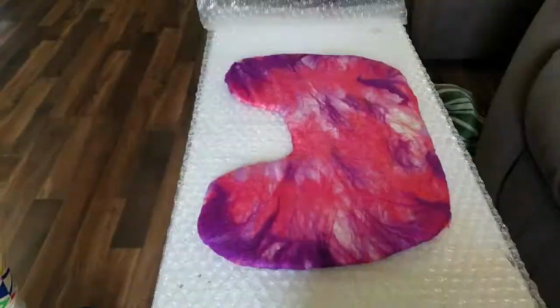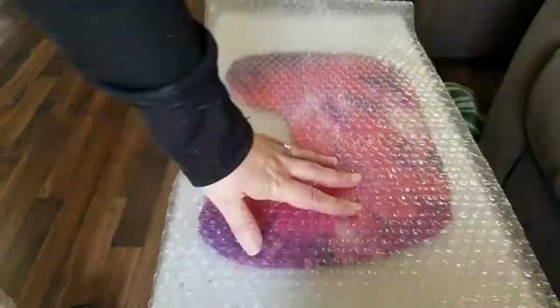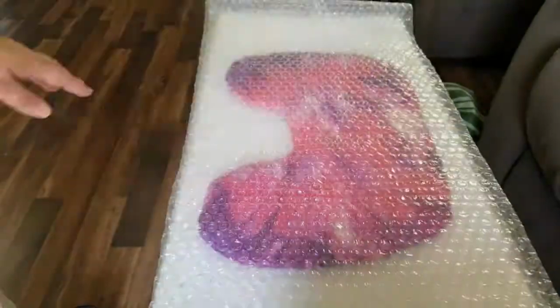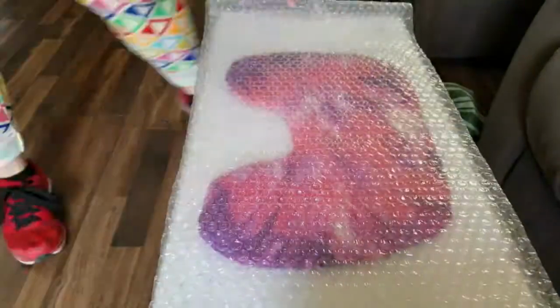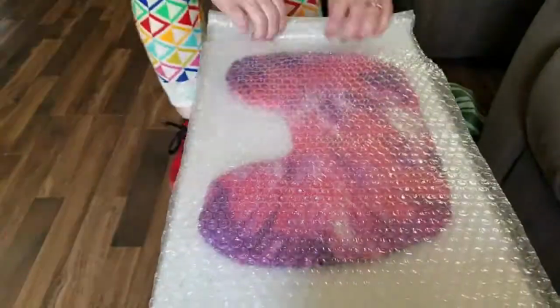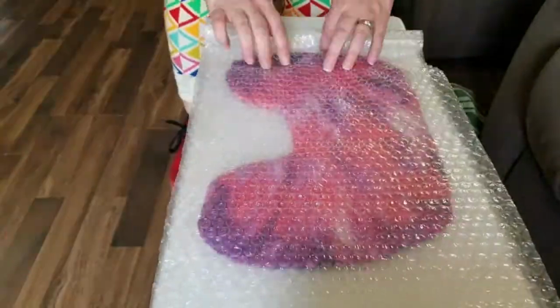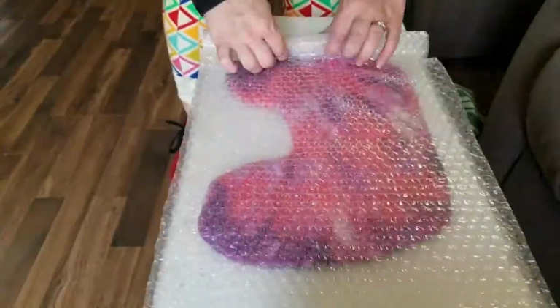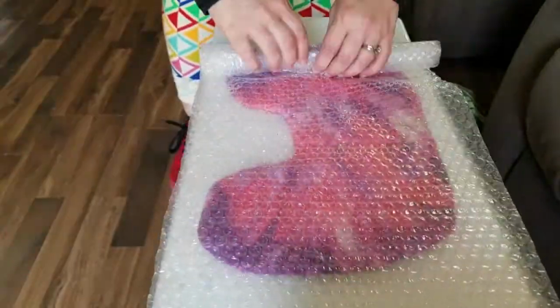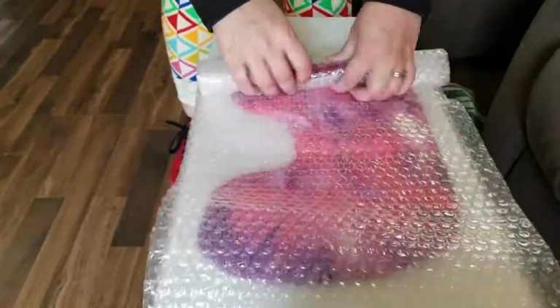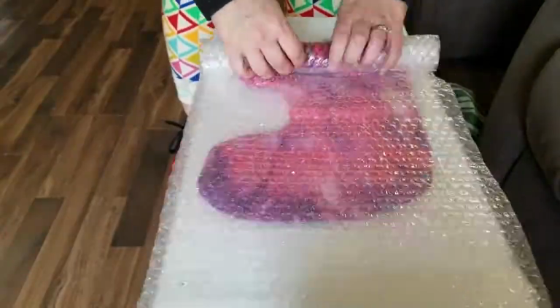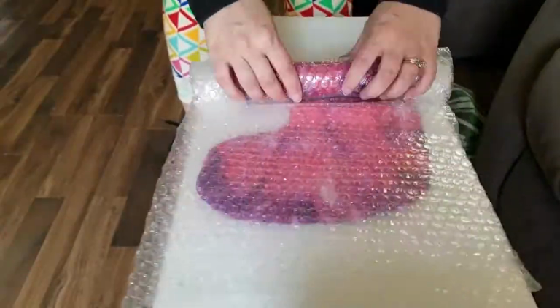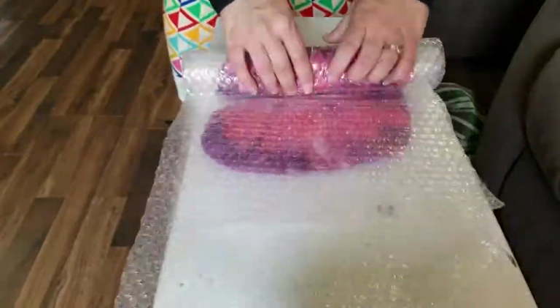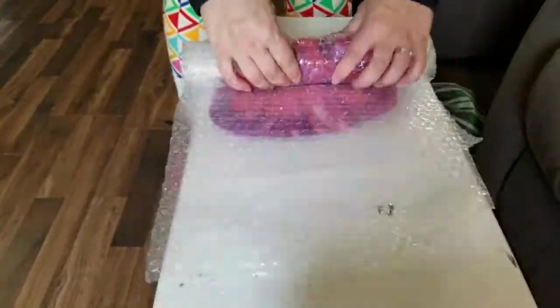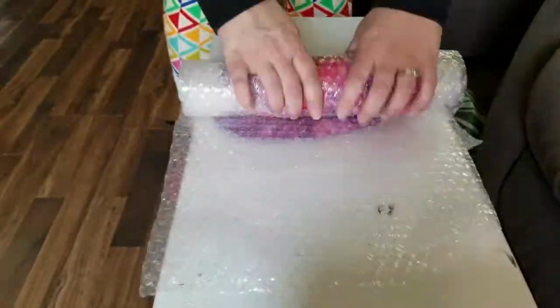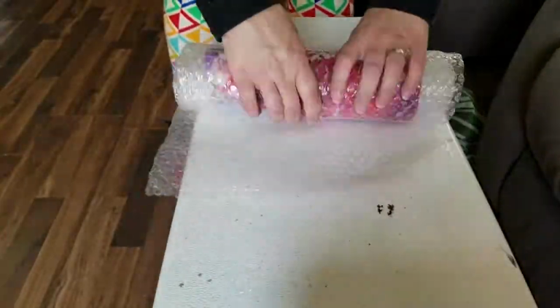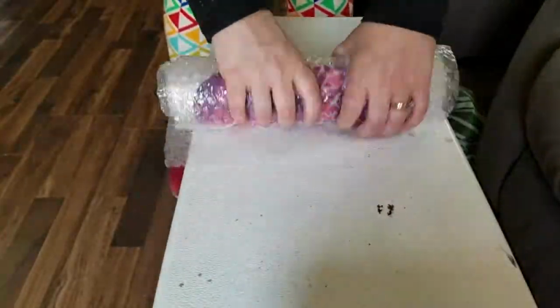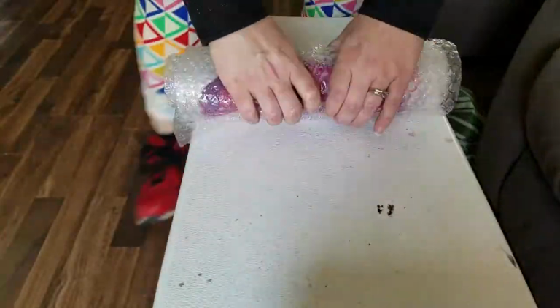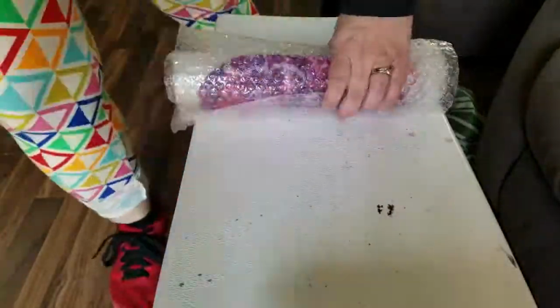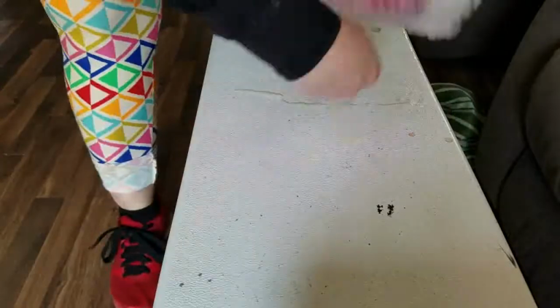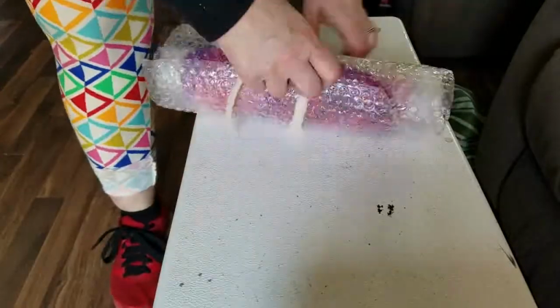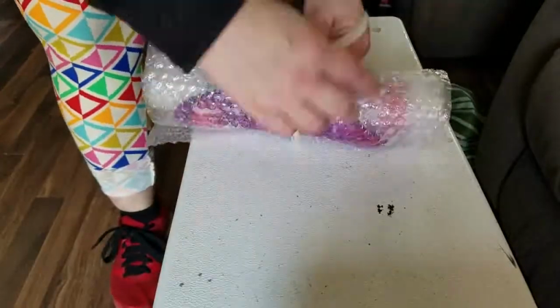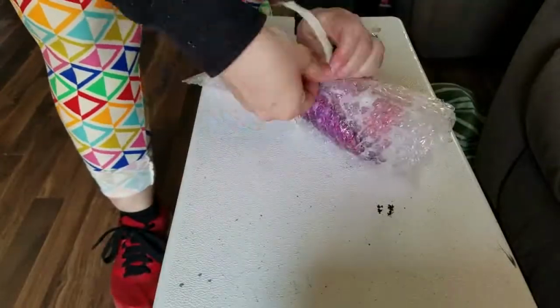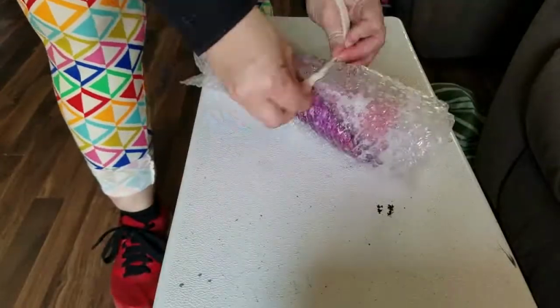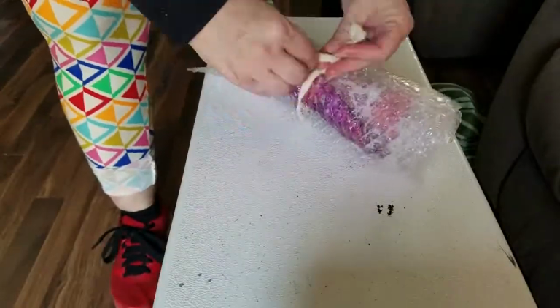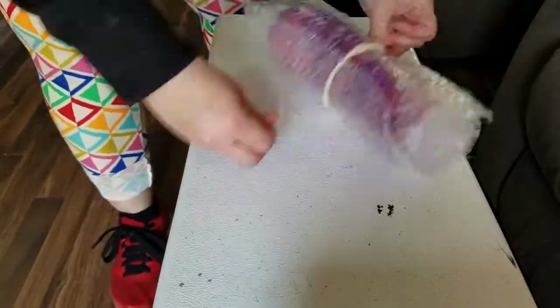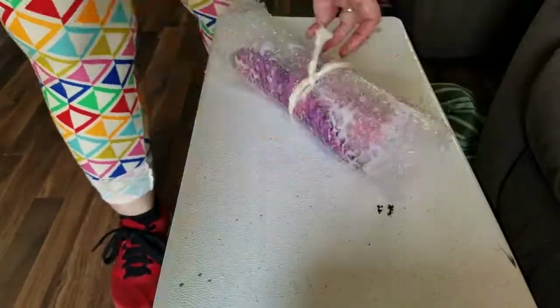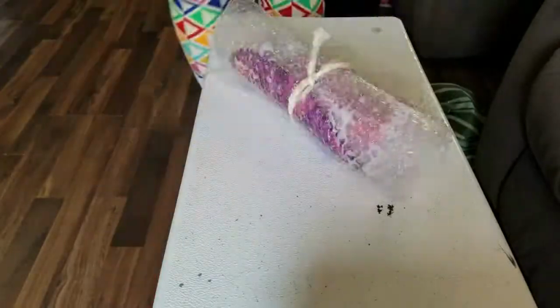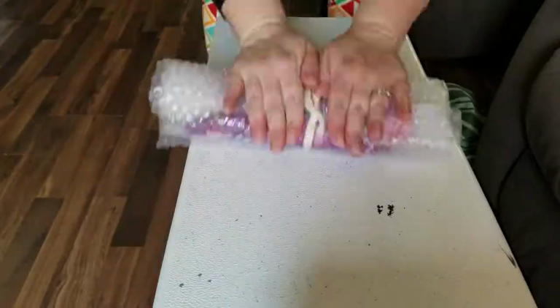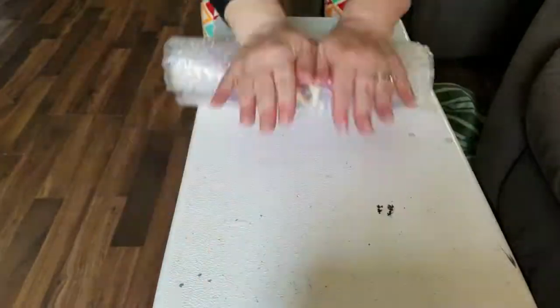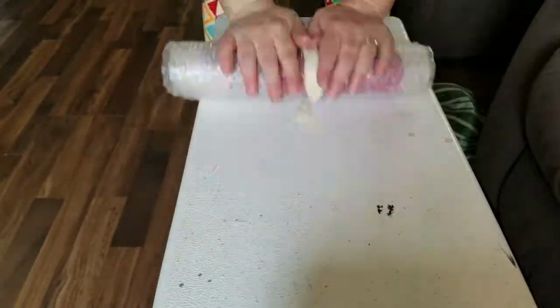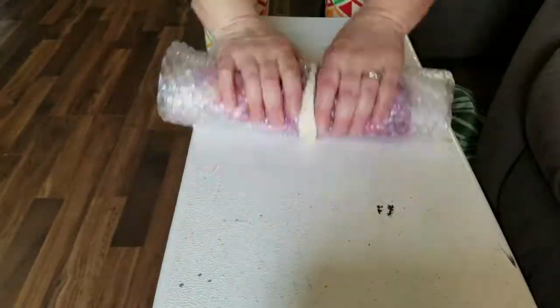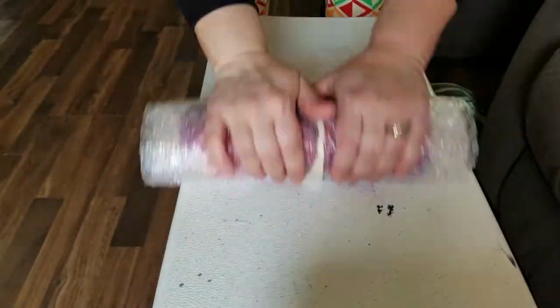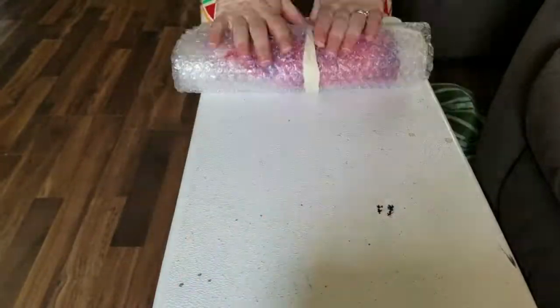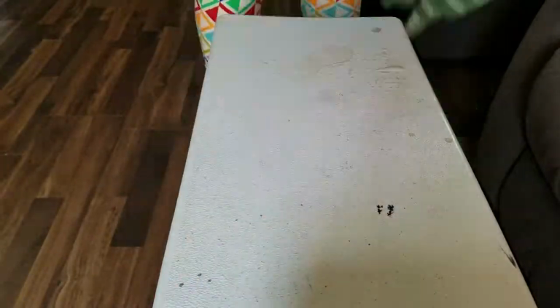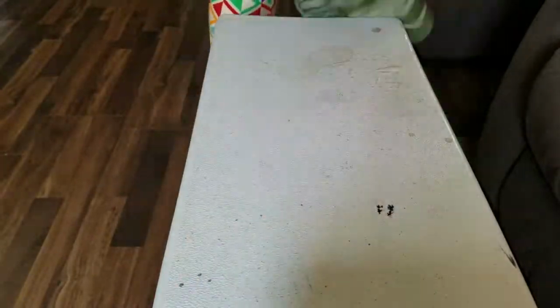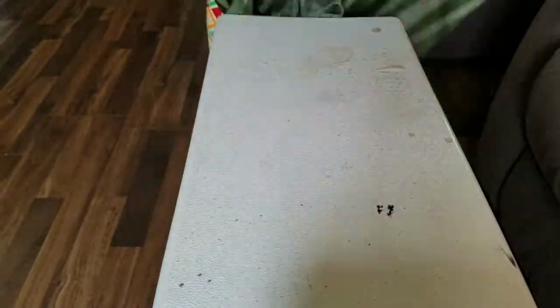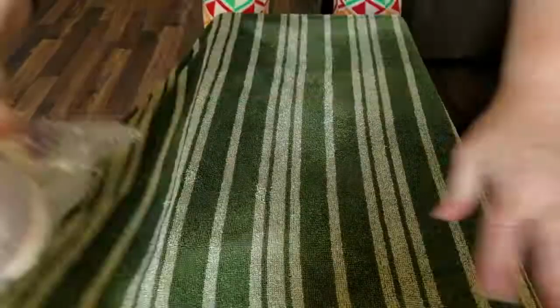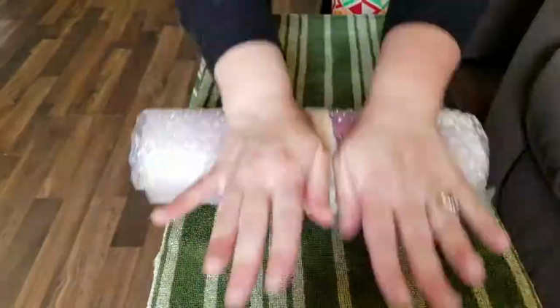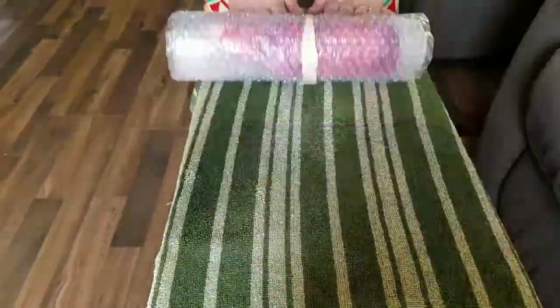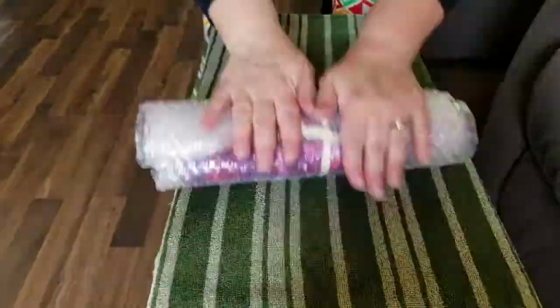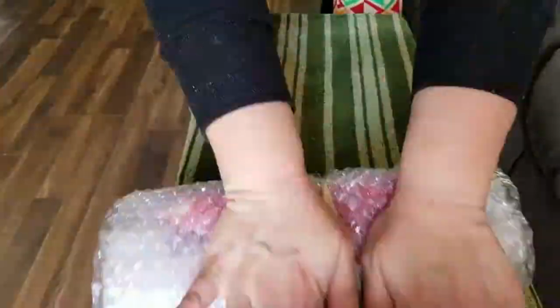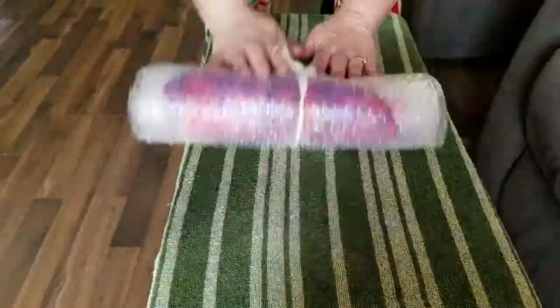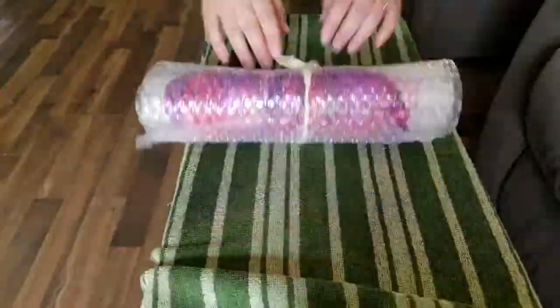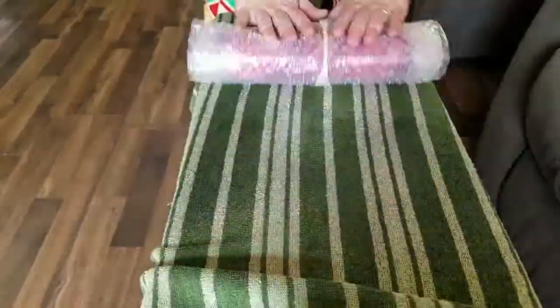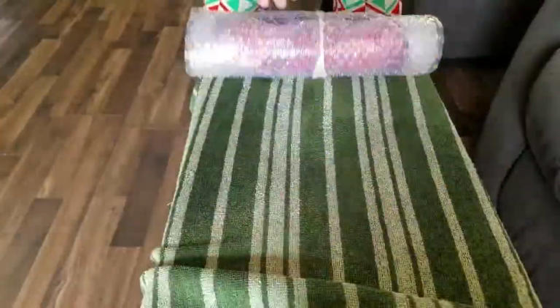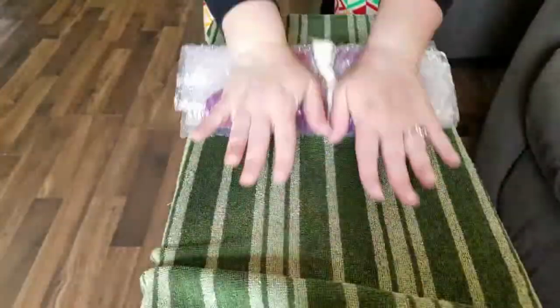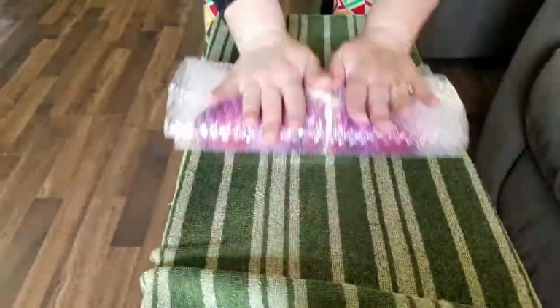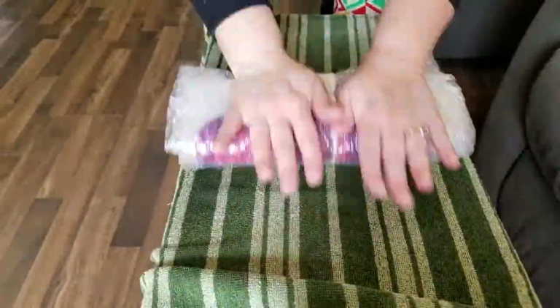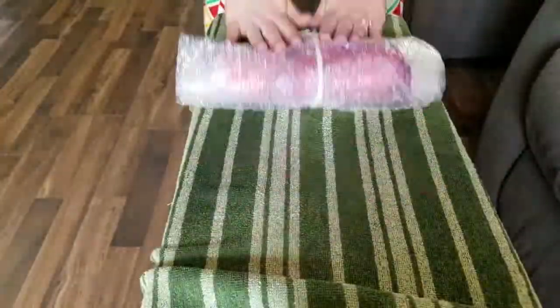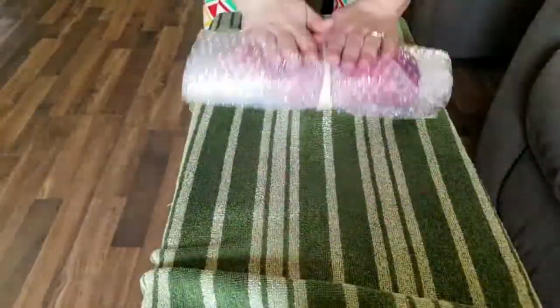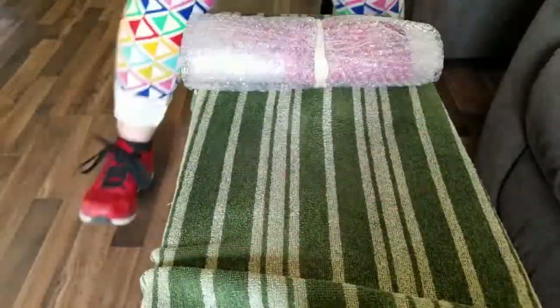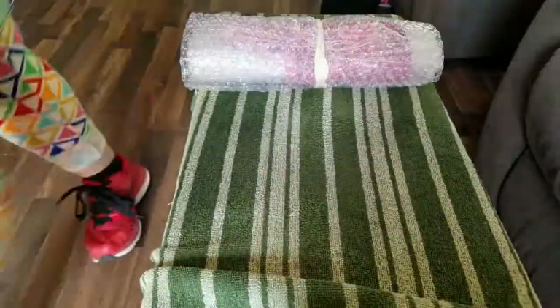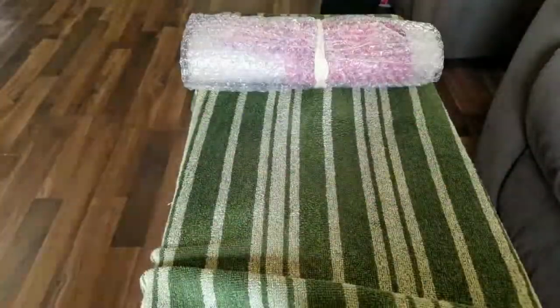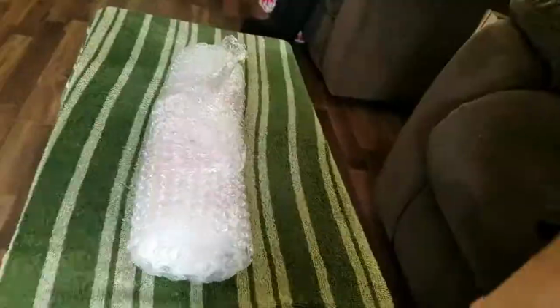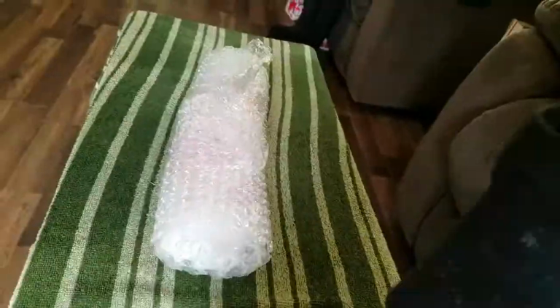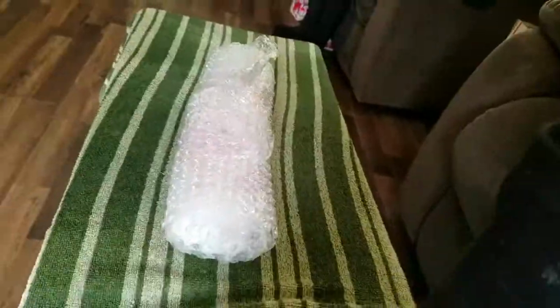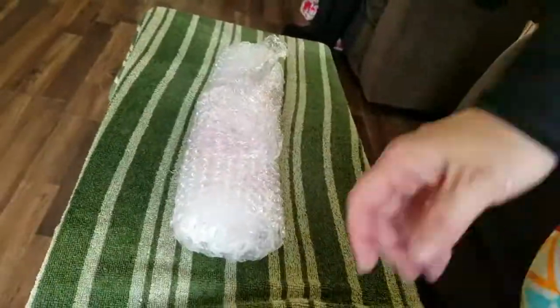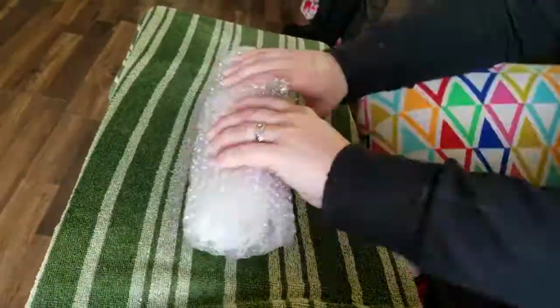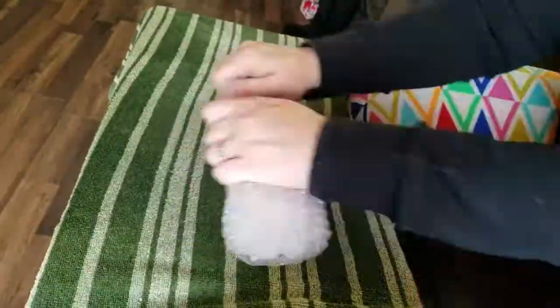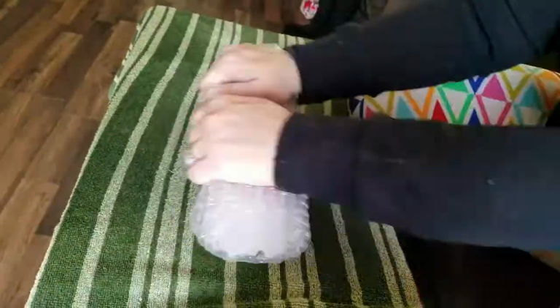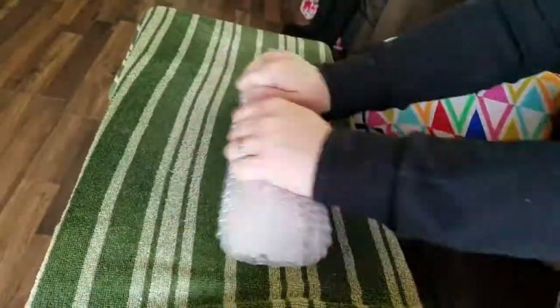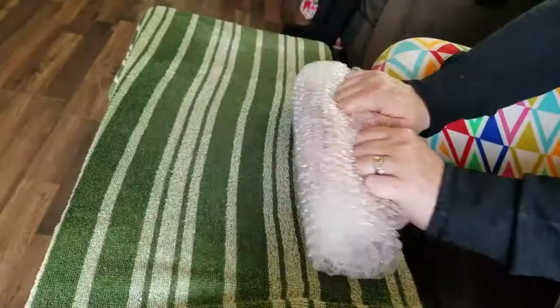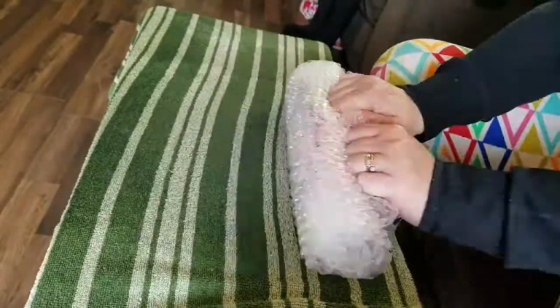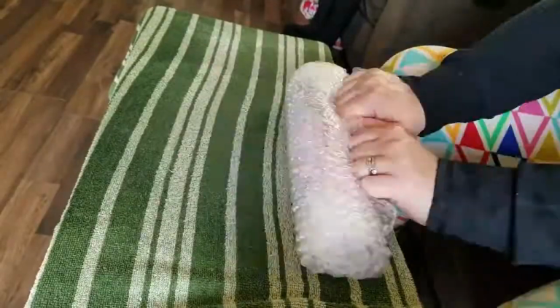Now you're ready to roll. Cover it on both sides with bubble wrap, wrap it up tight, and then roll it back and forth.